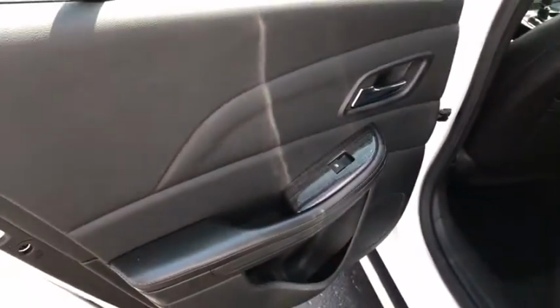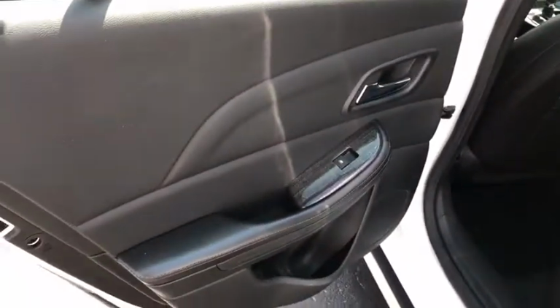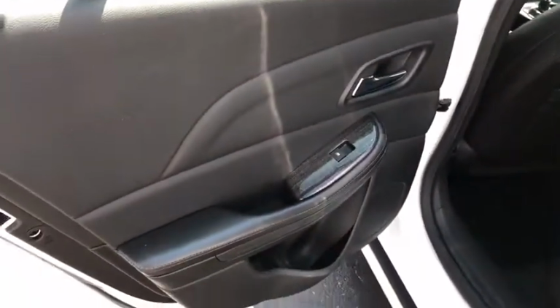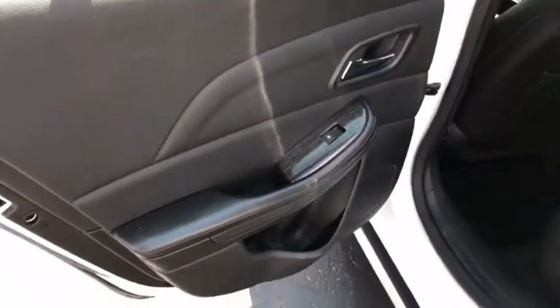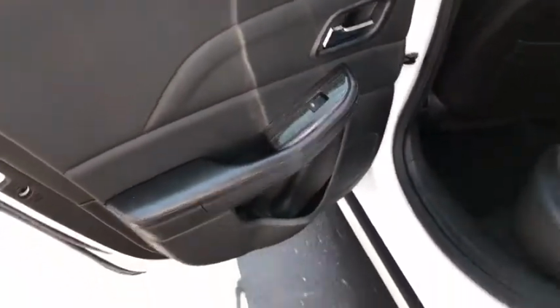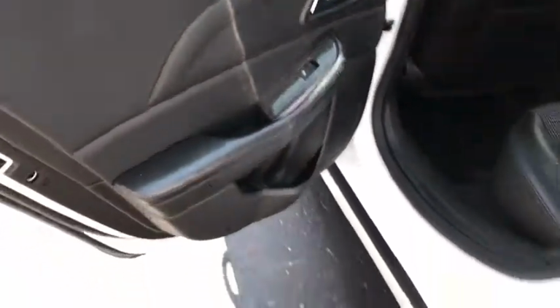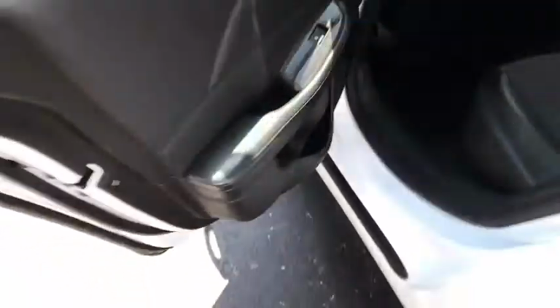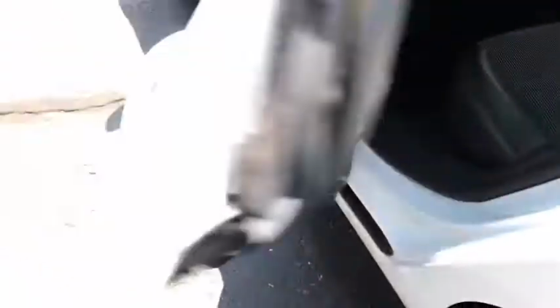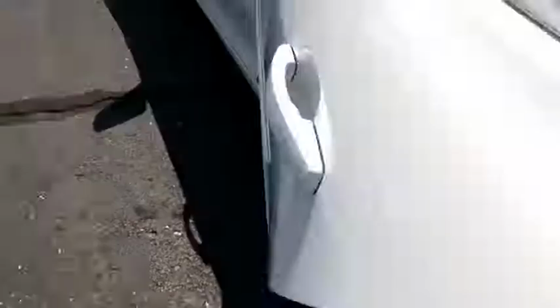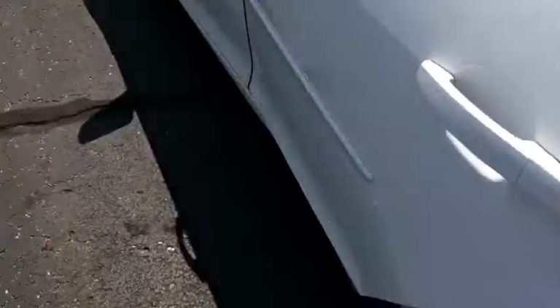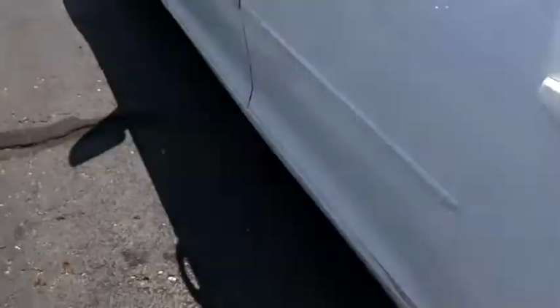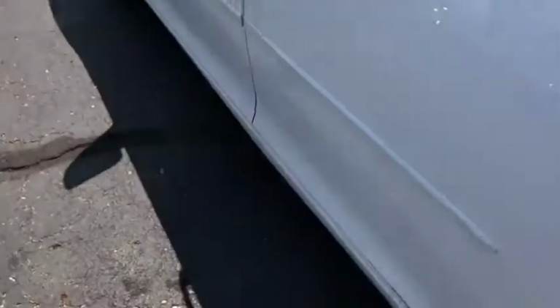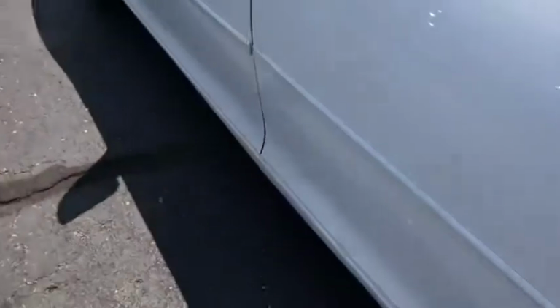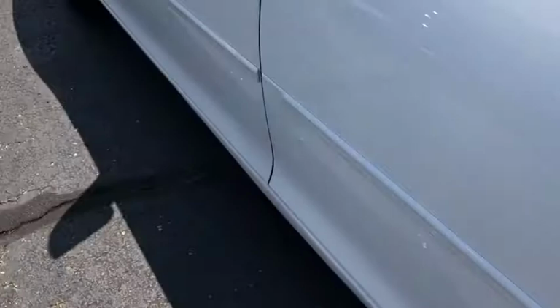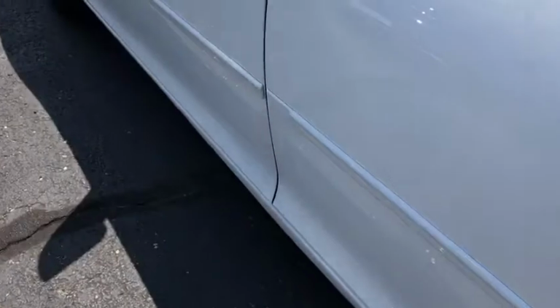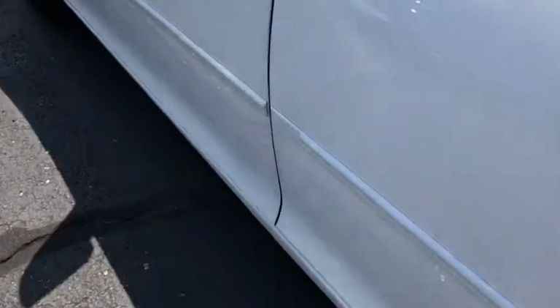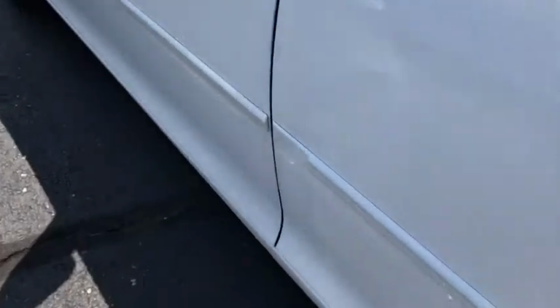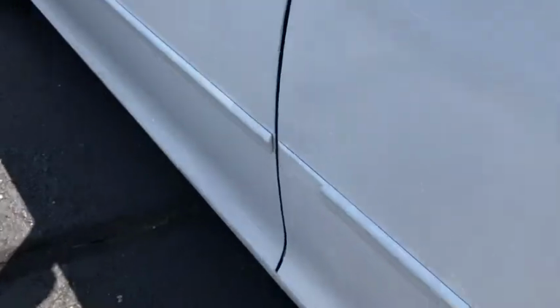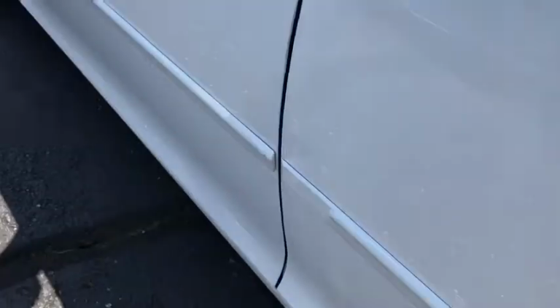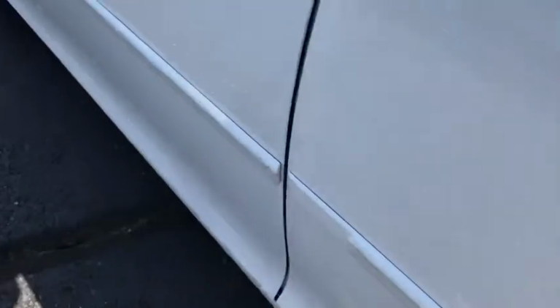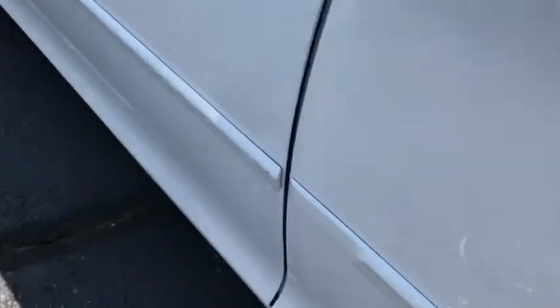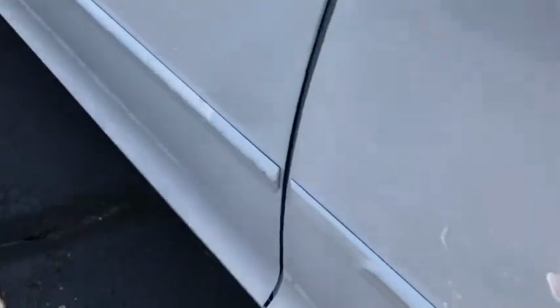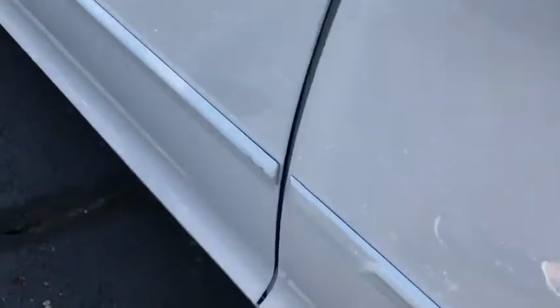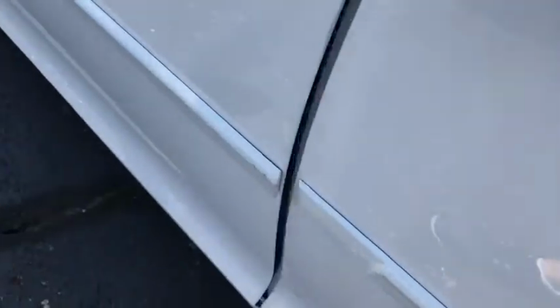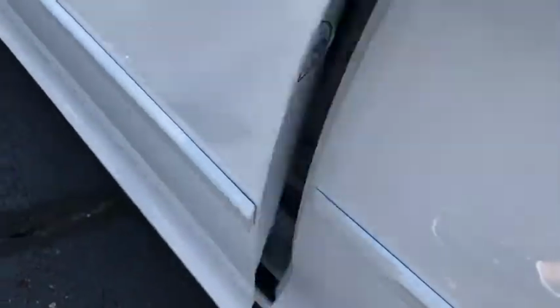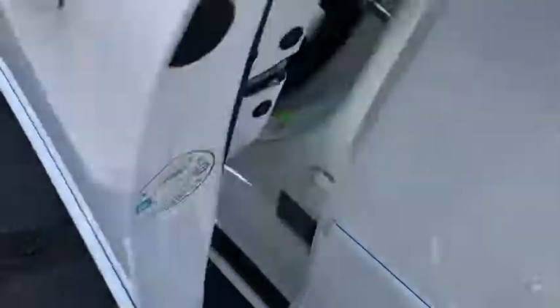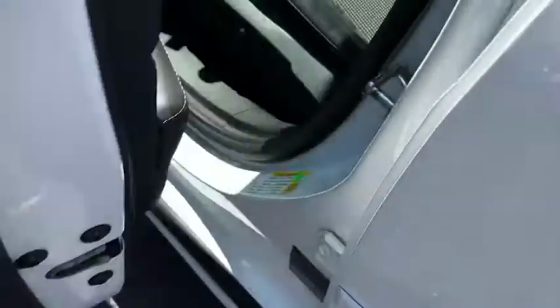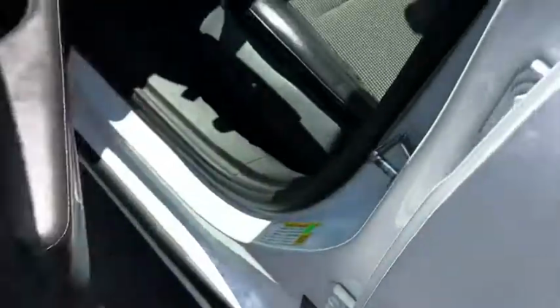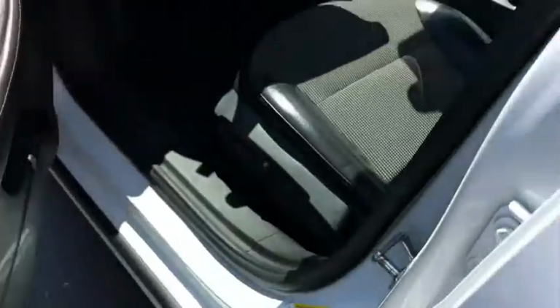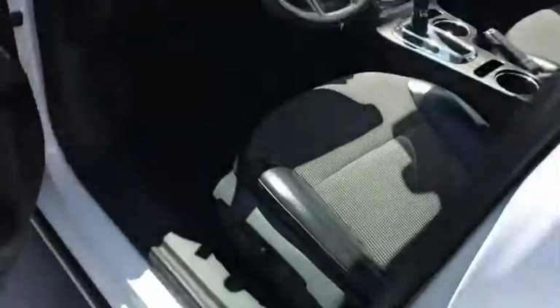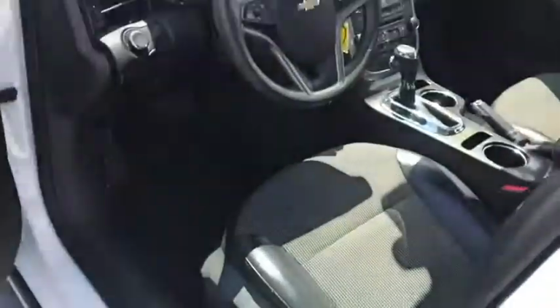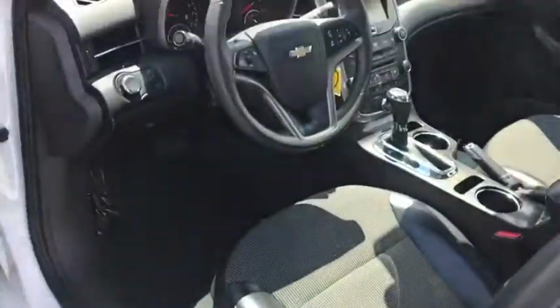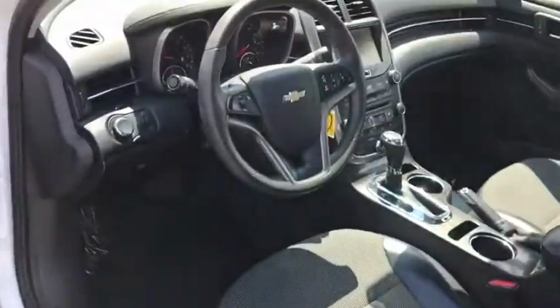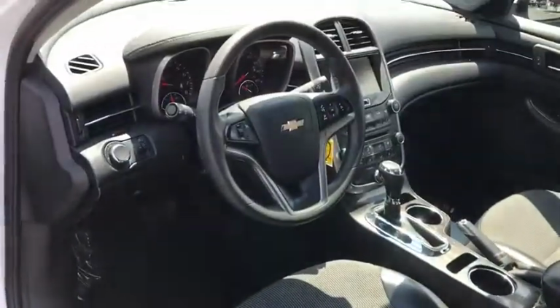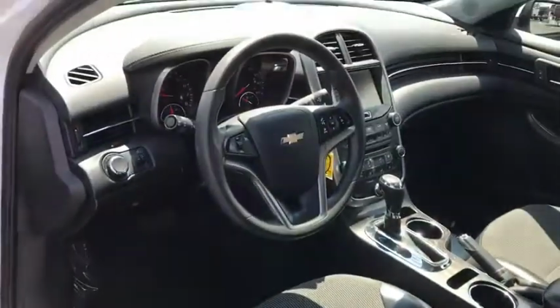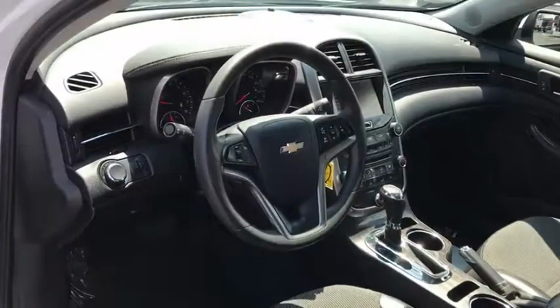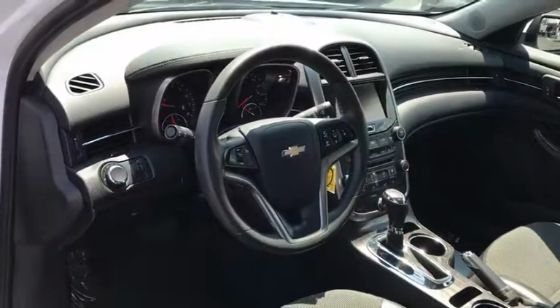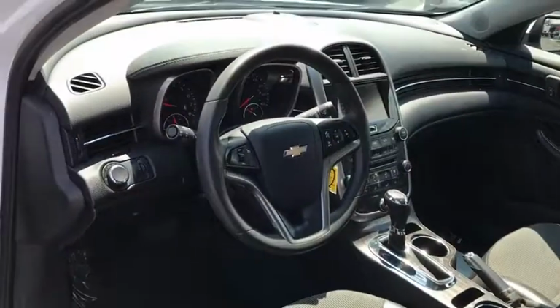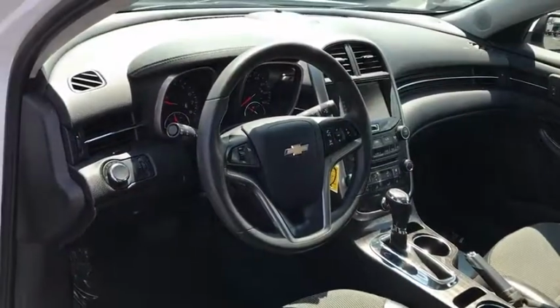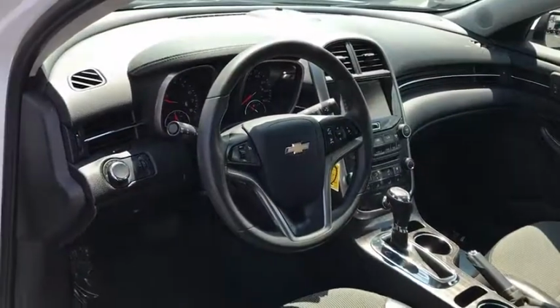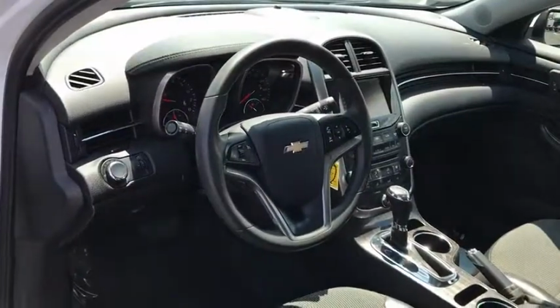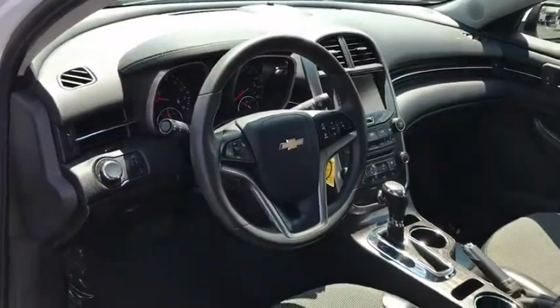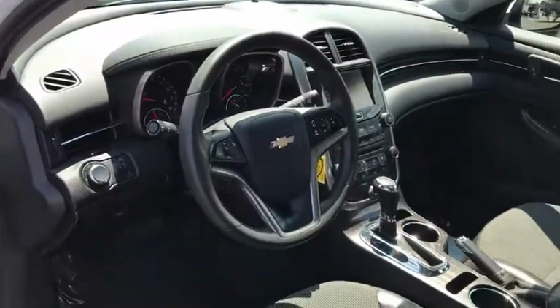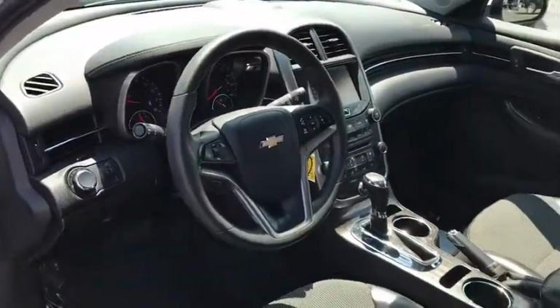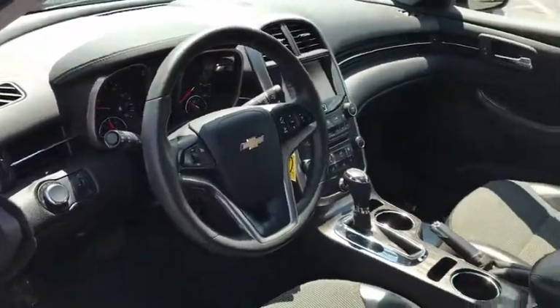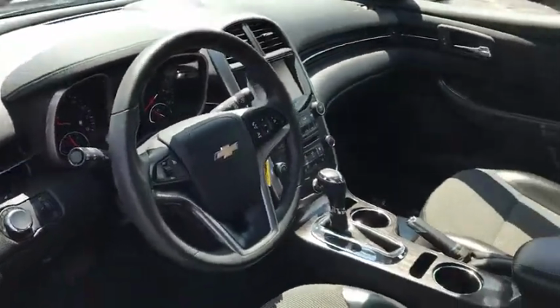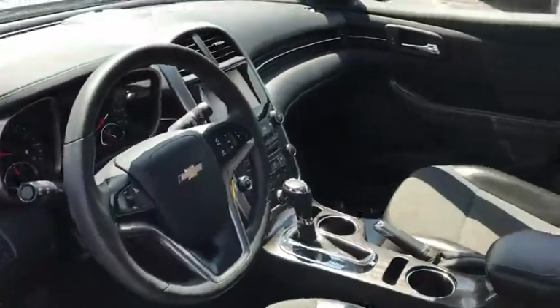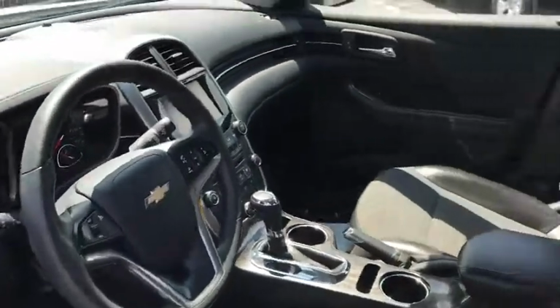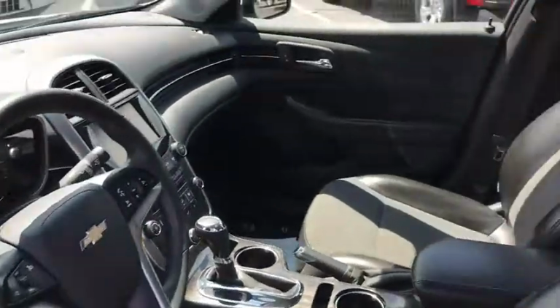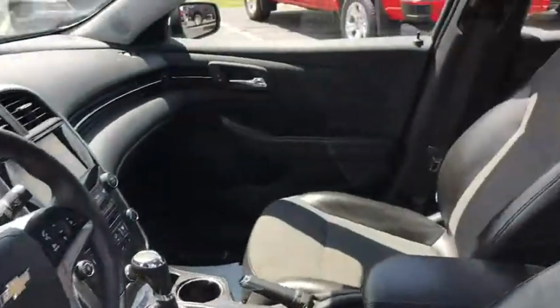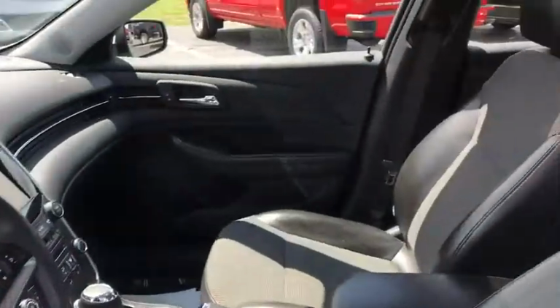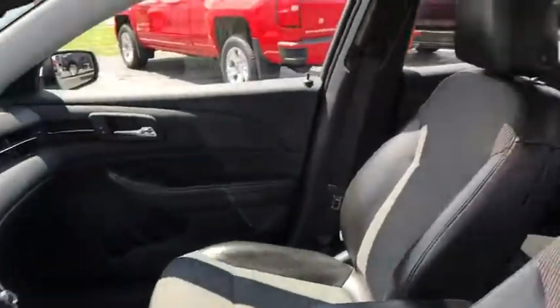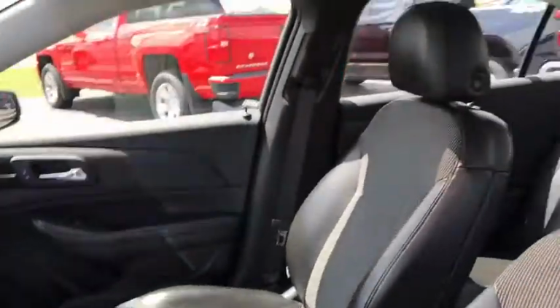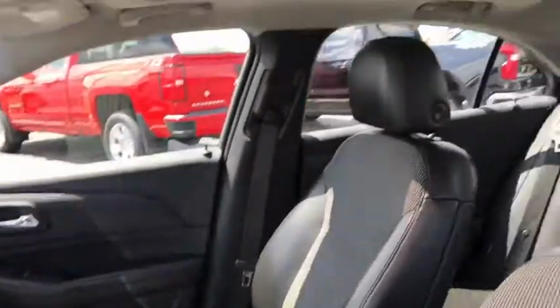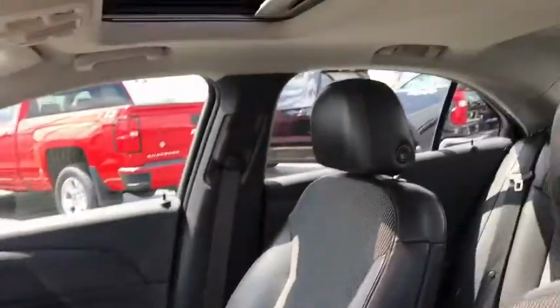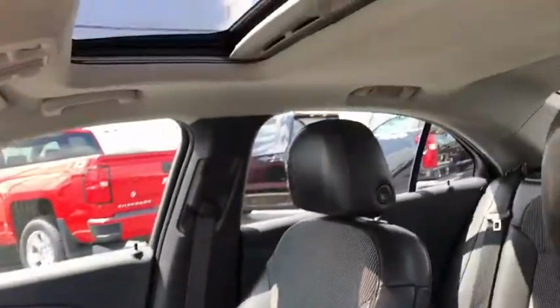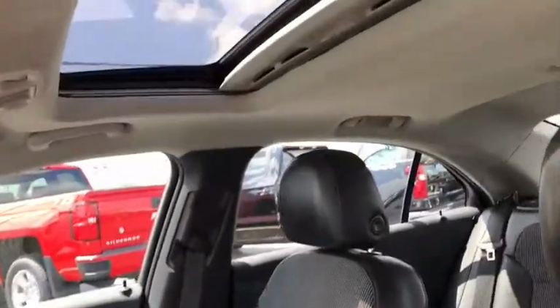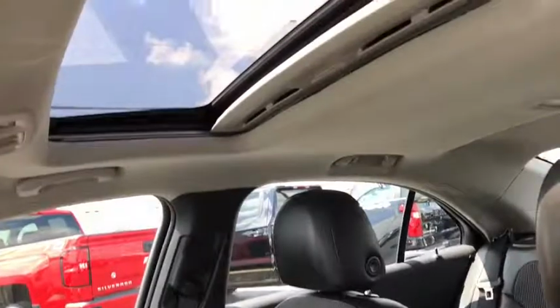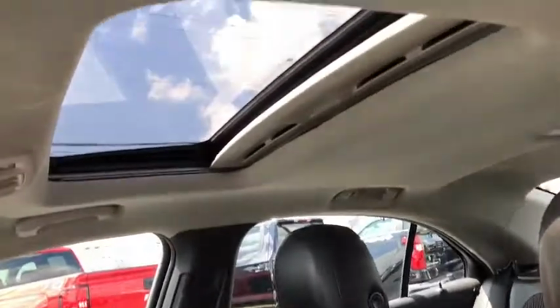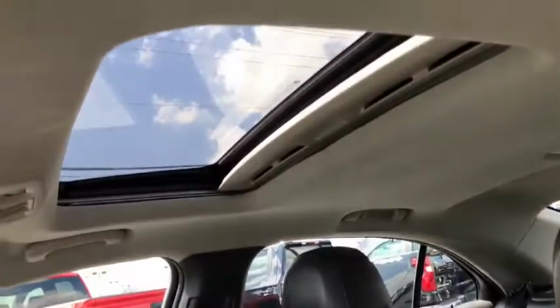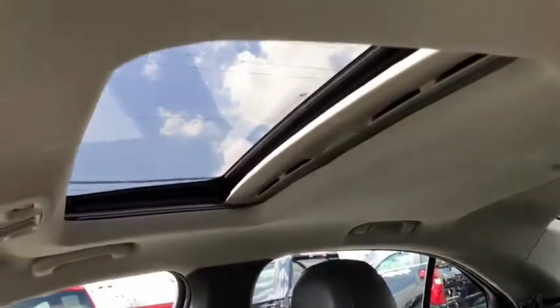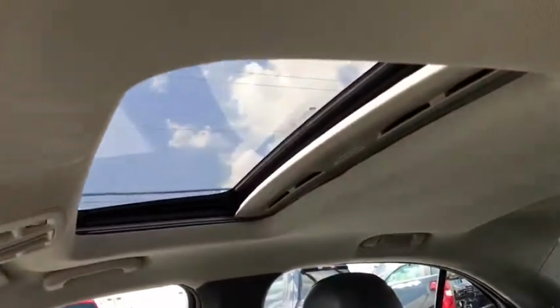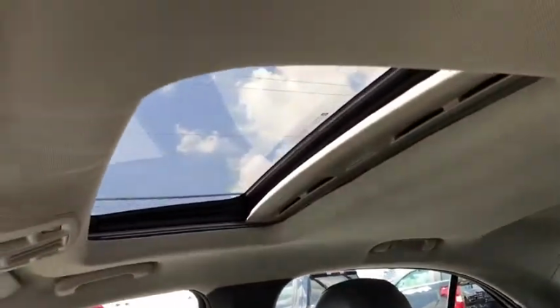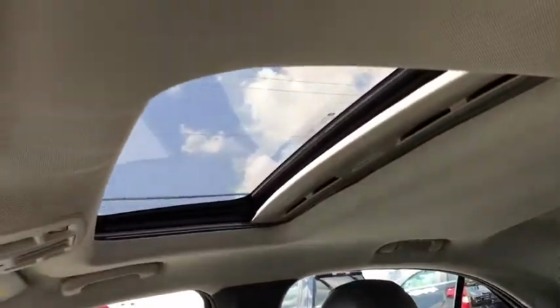Trip computer, security system, compass. A vehicle like this doesn't come along every day. Come in and get it before someone else does.